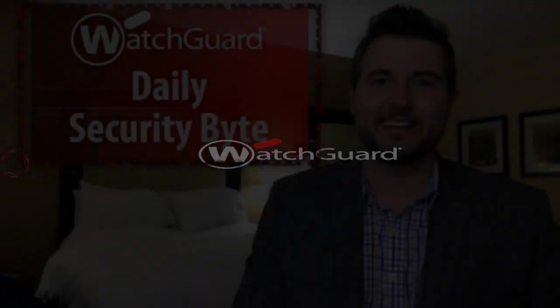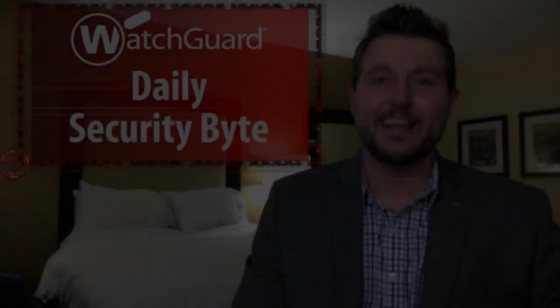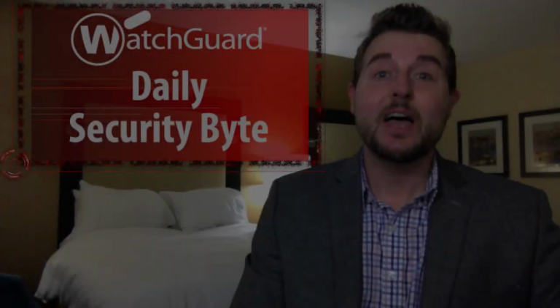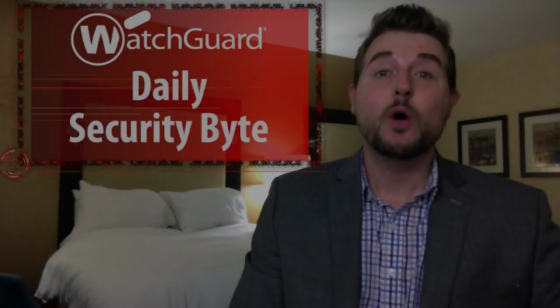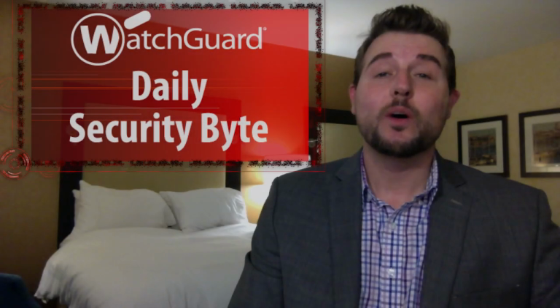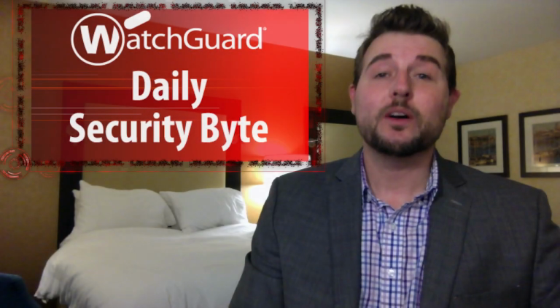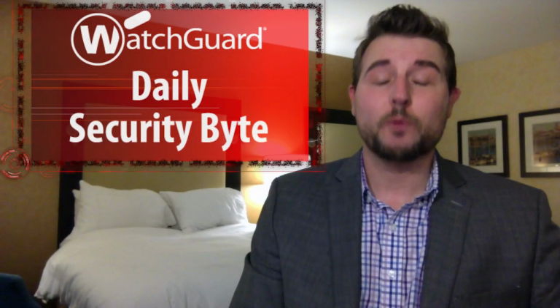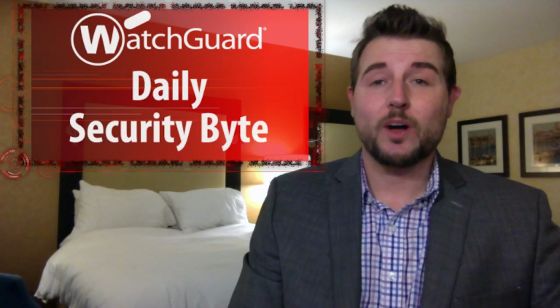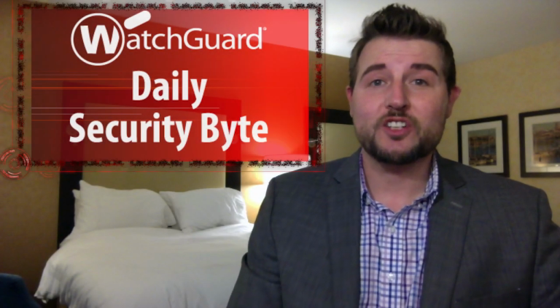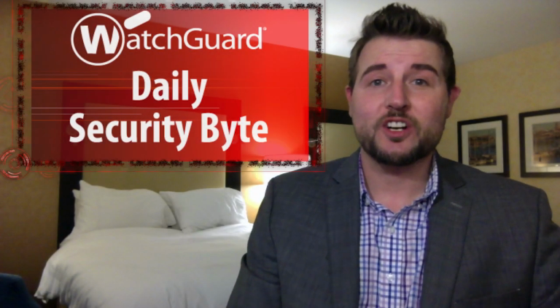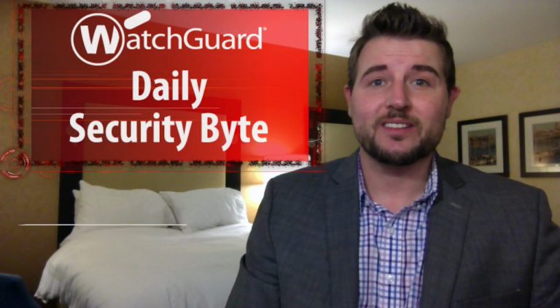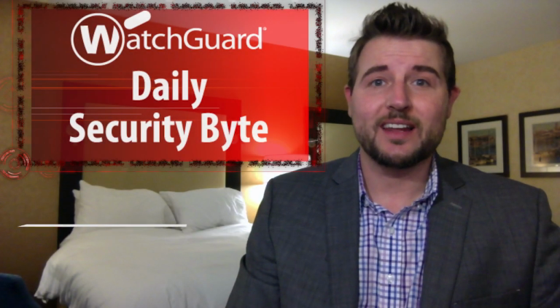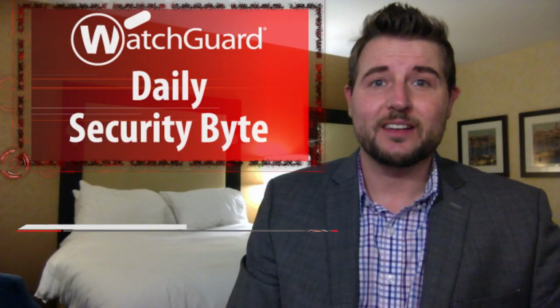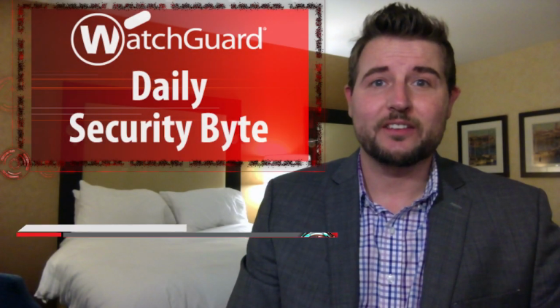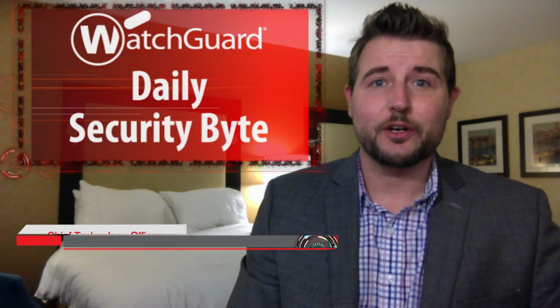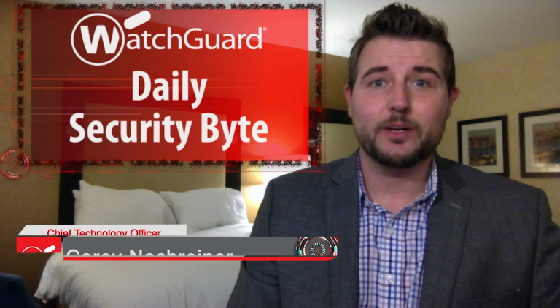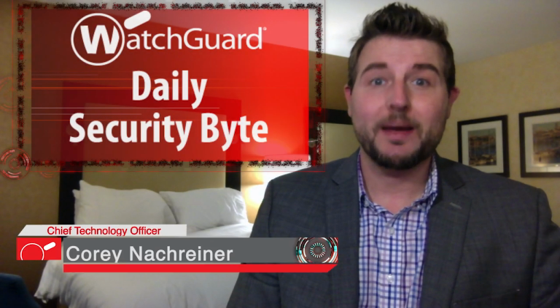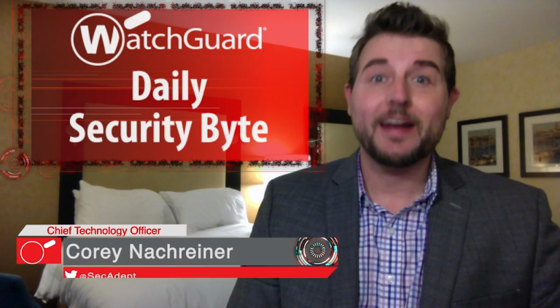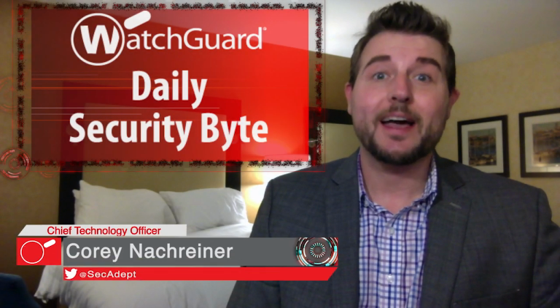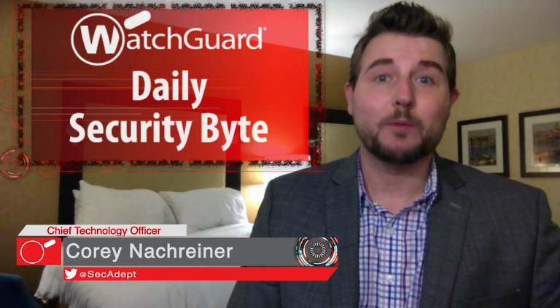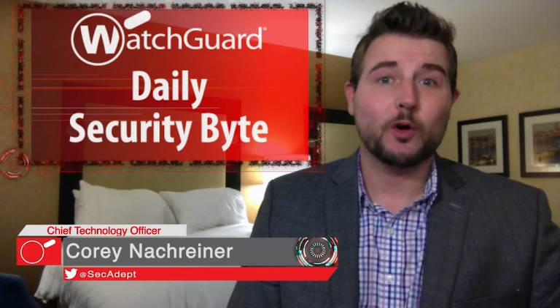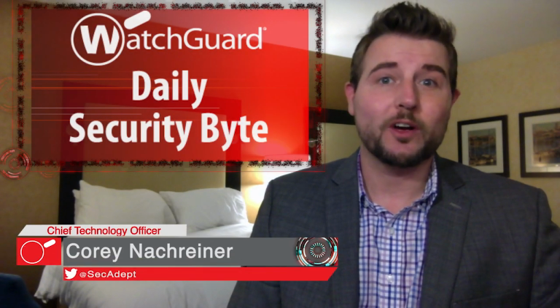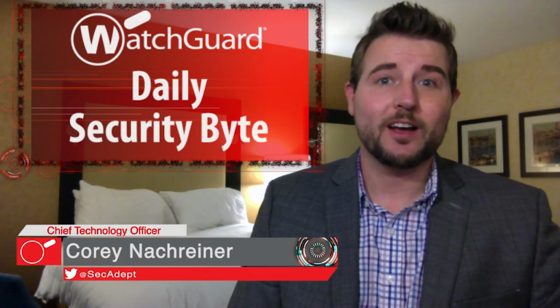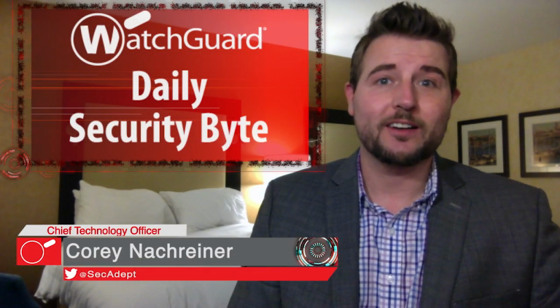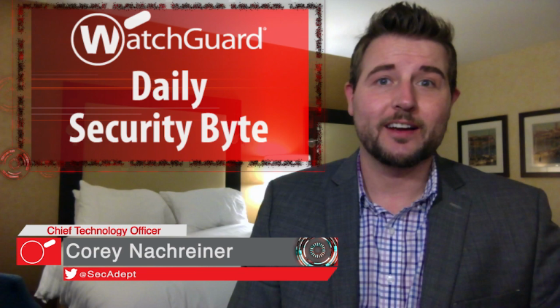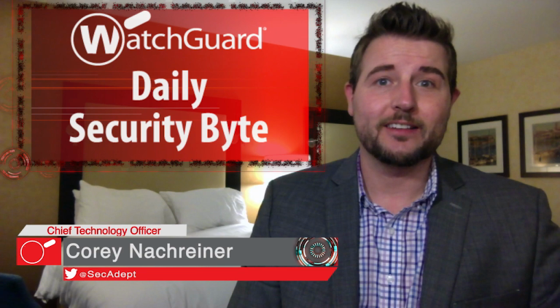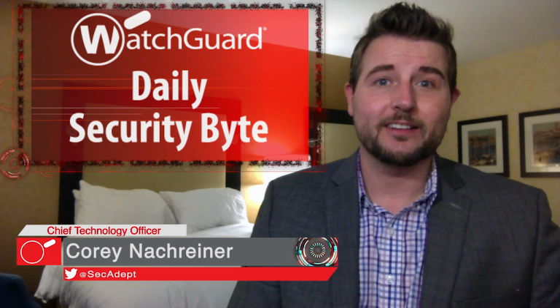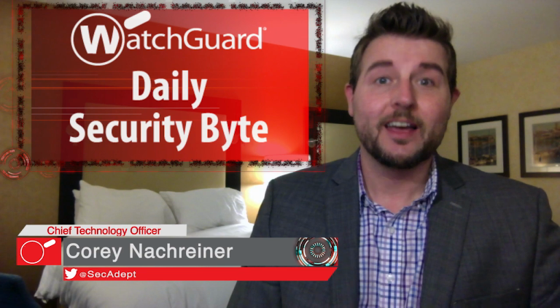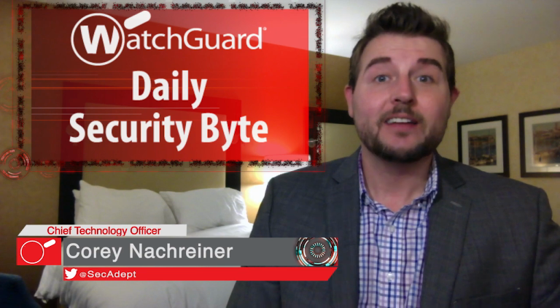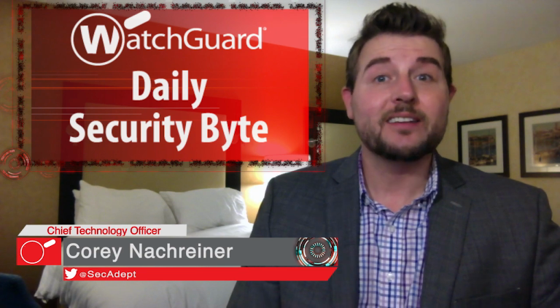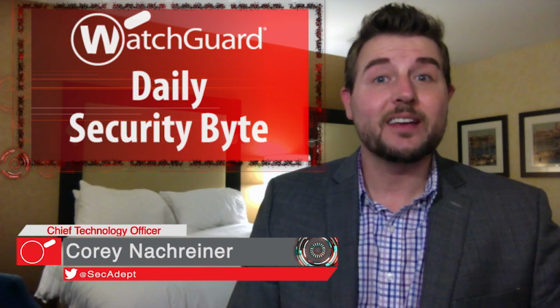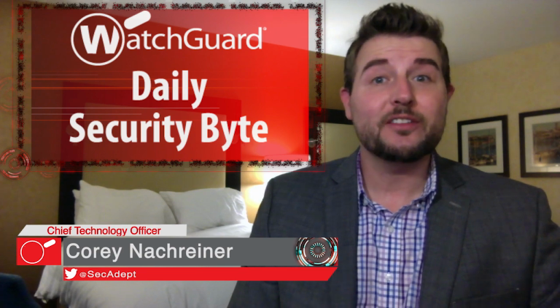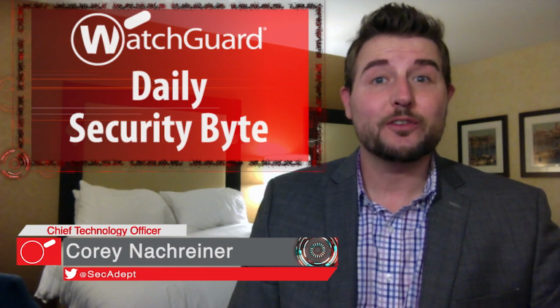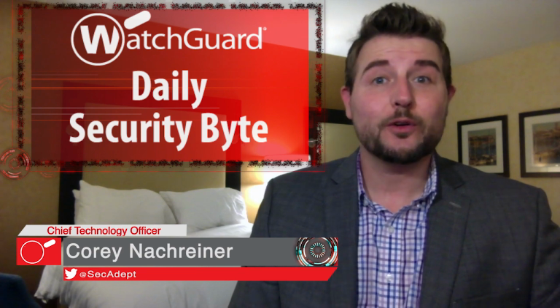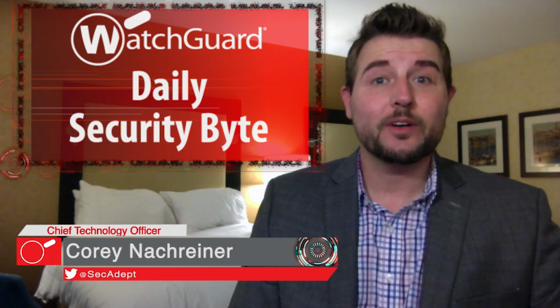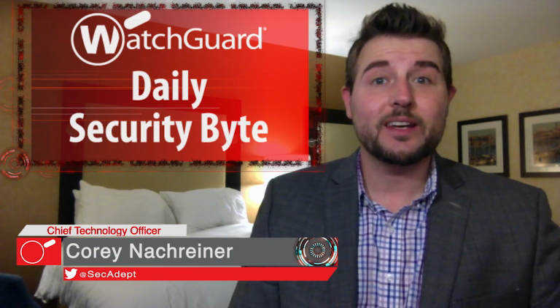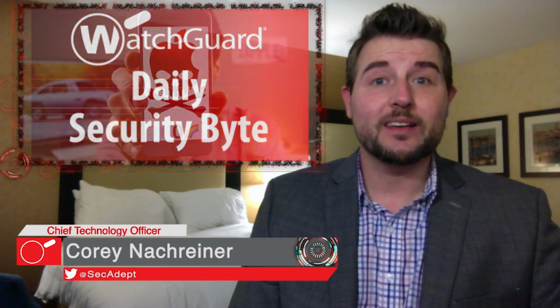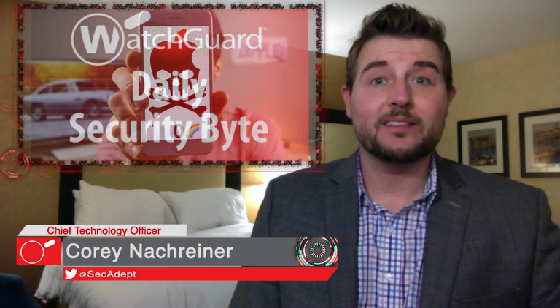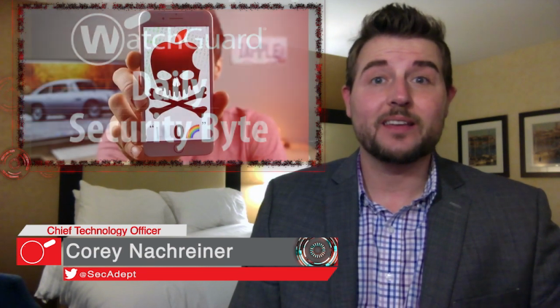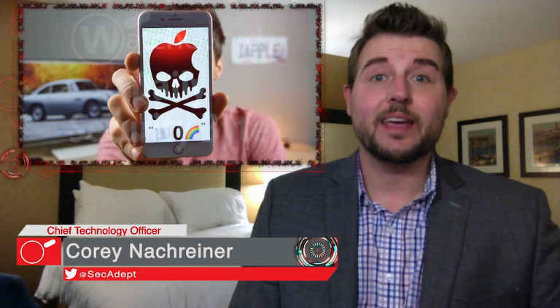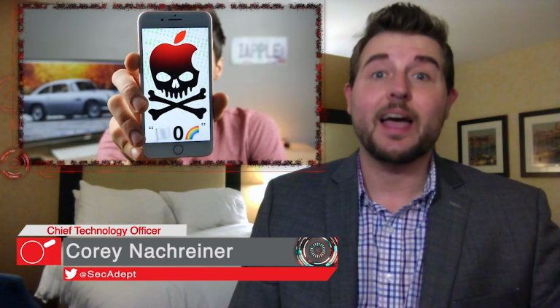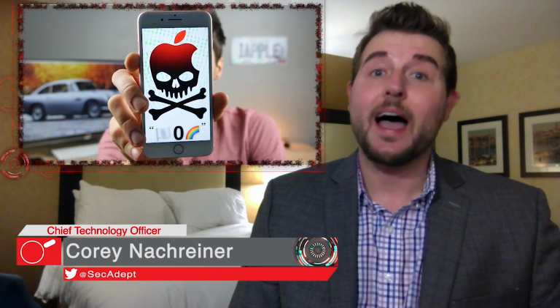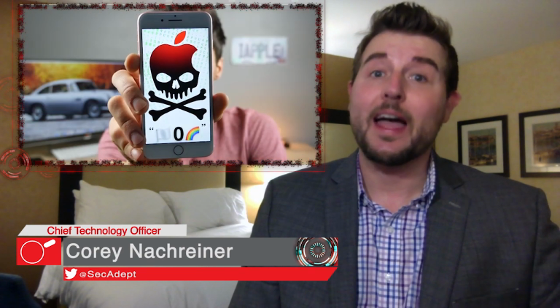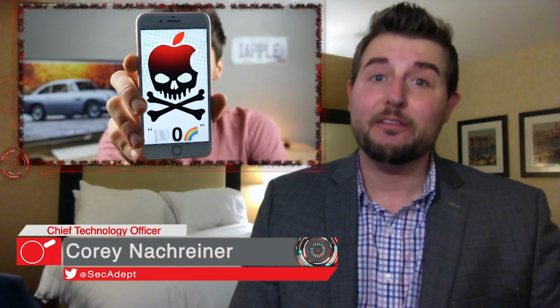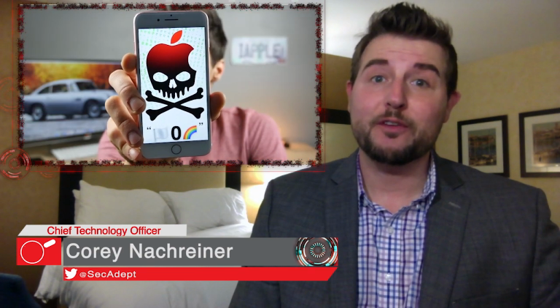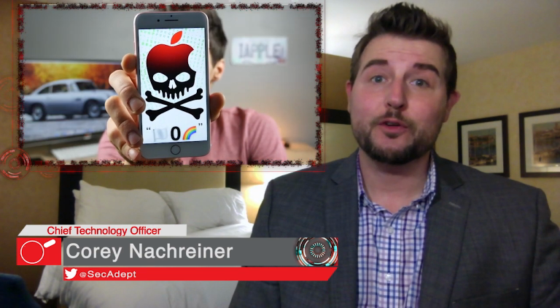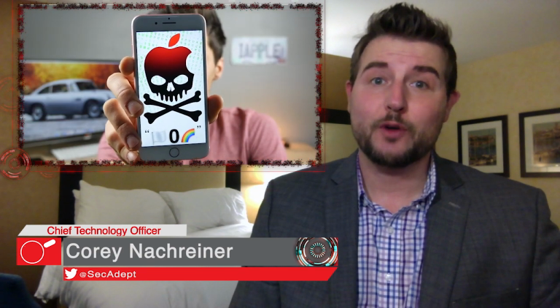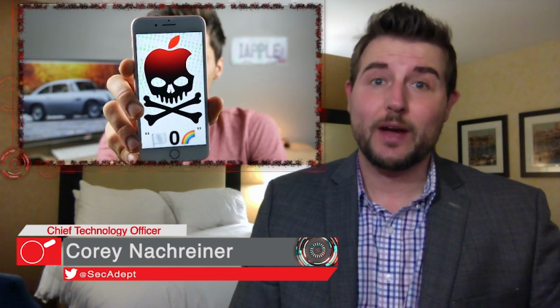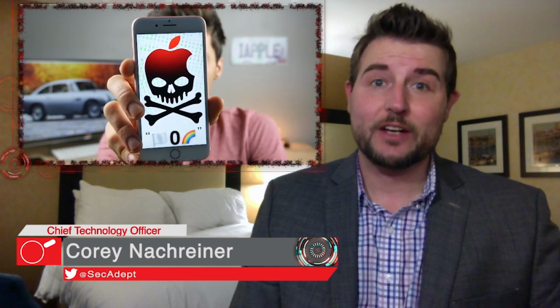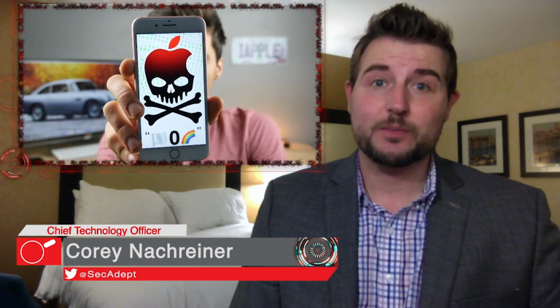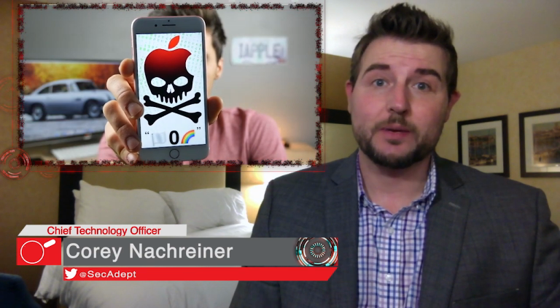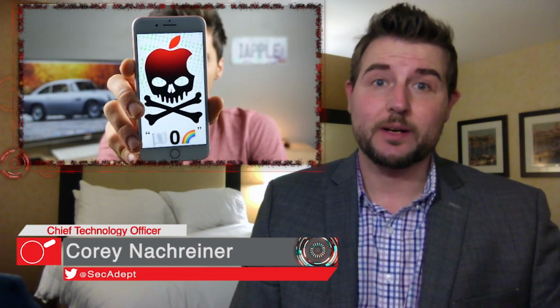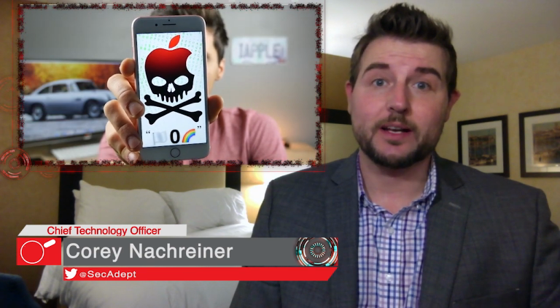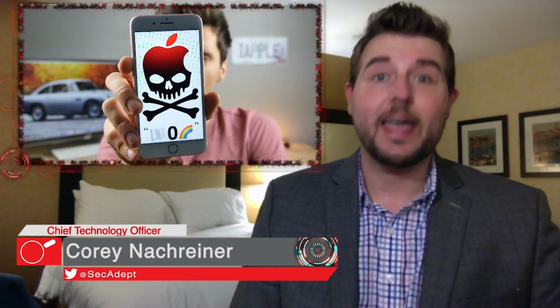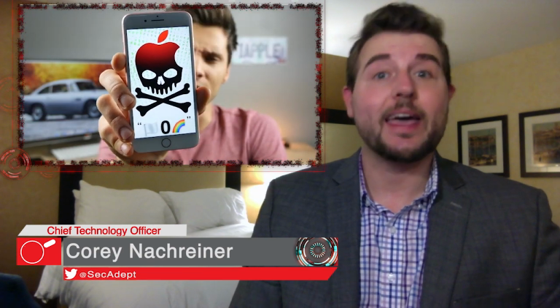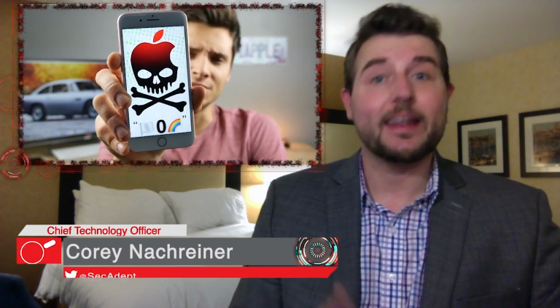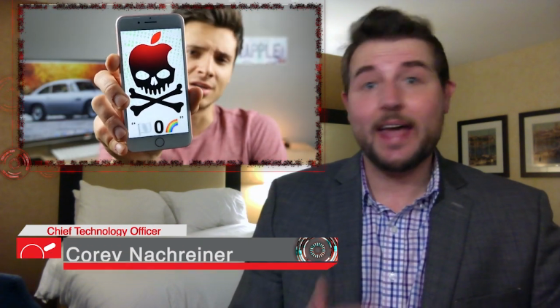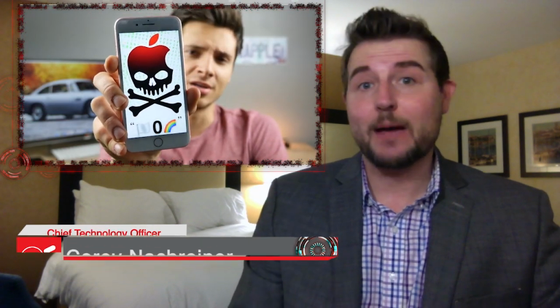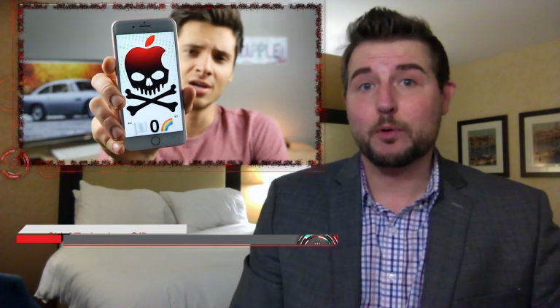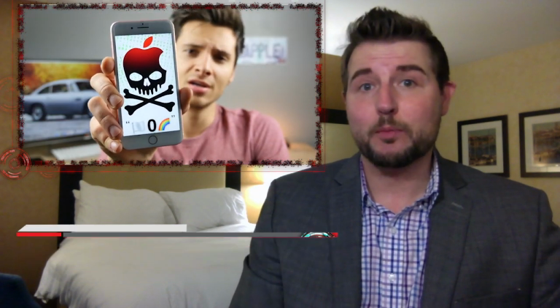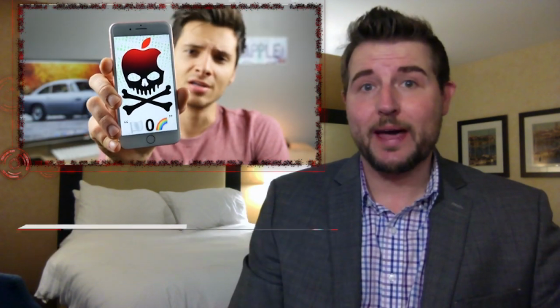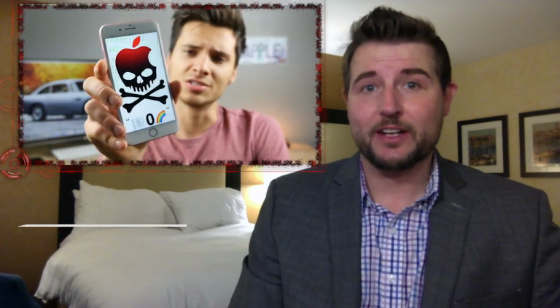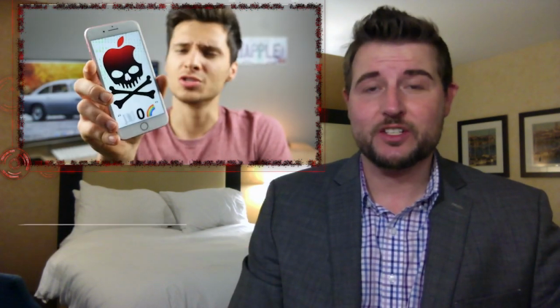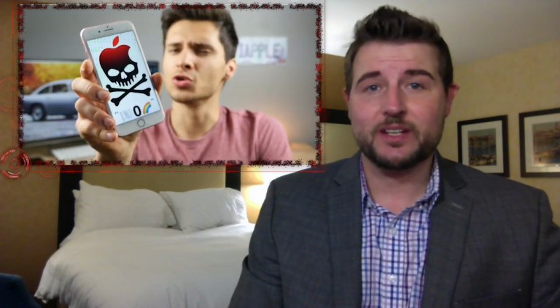Welcome to WatchGuard's Daily Security Byte, I'm Cory Knottgrinder. Today's story is an iPhone crash bug and Apple patch day.